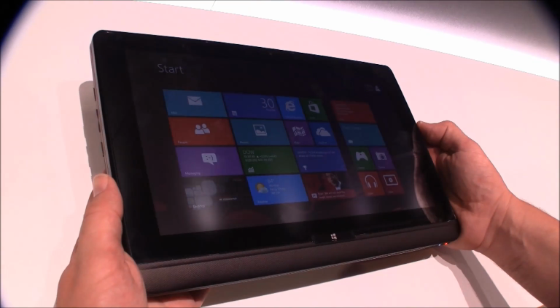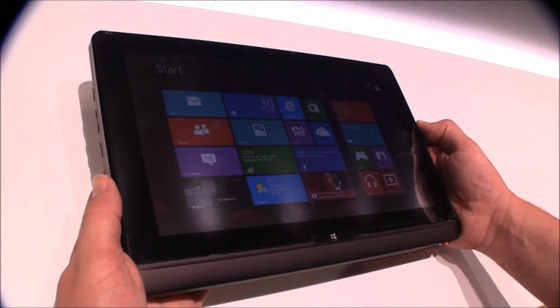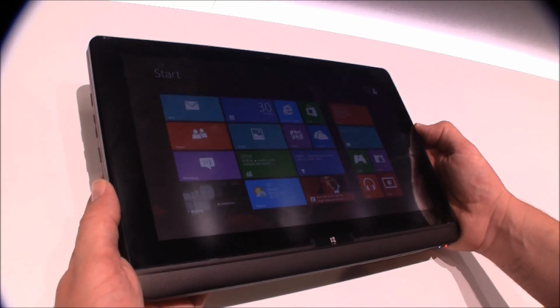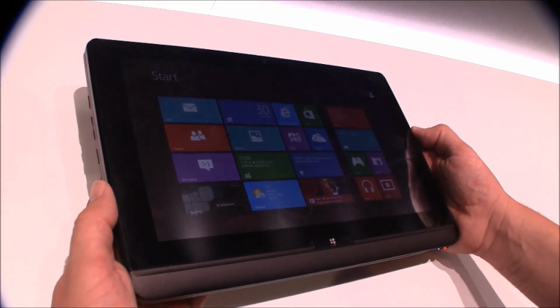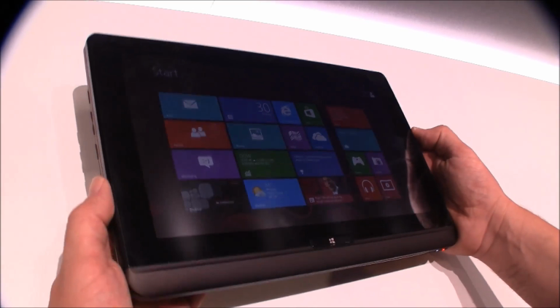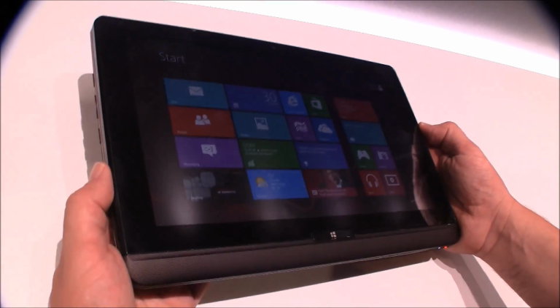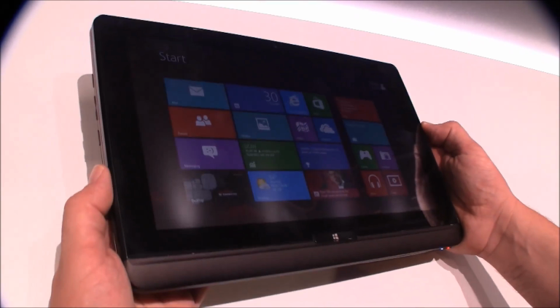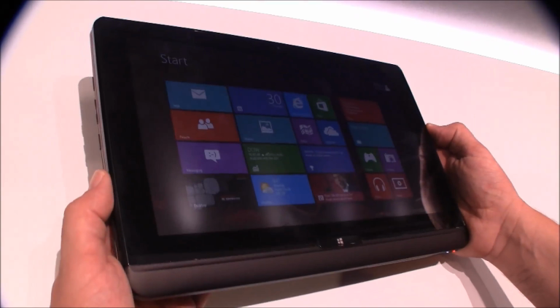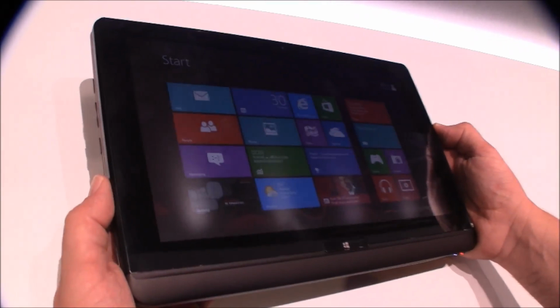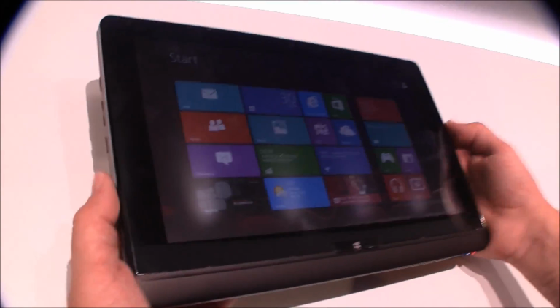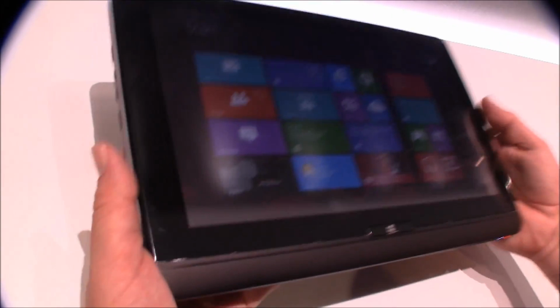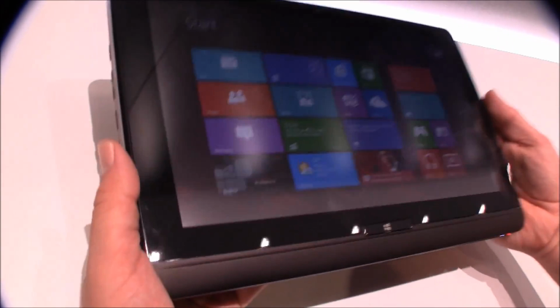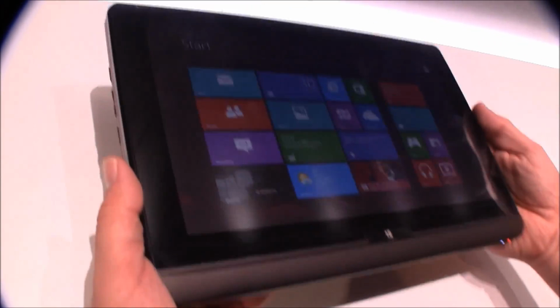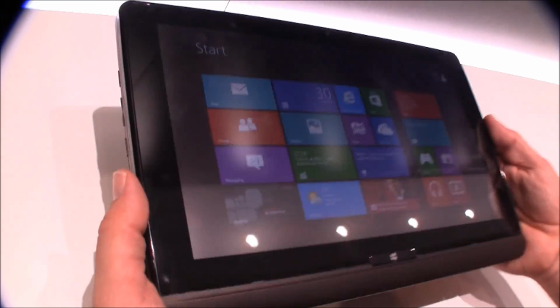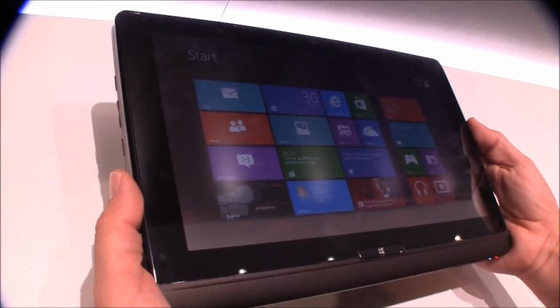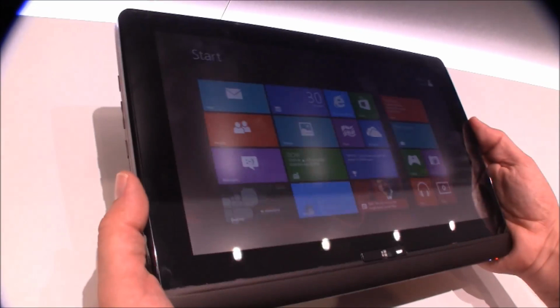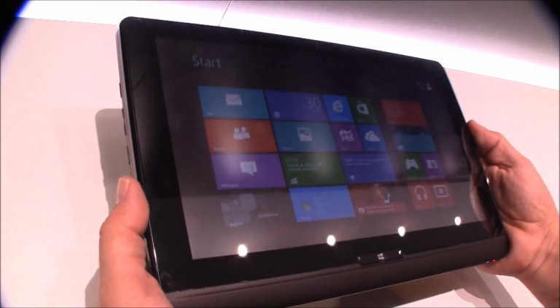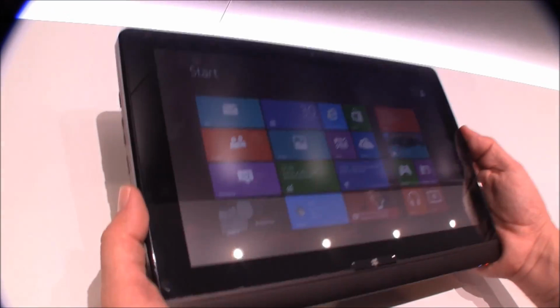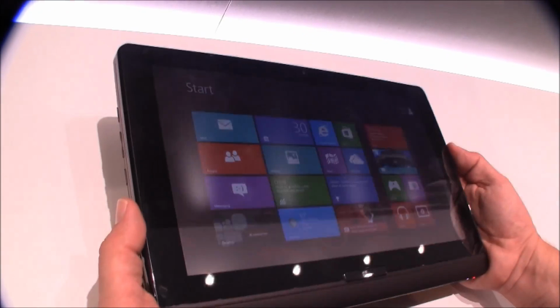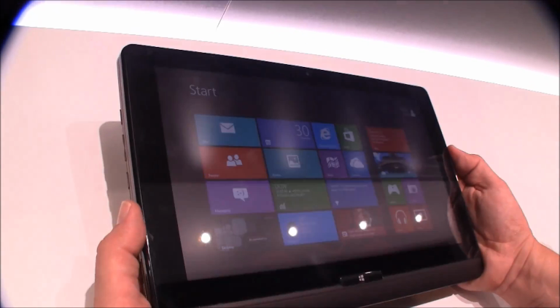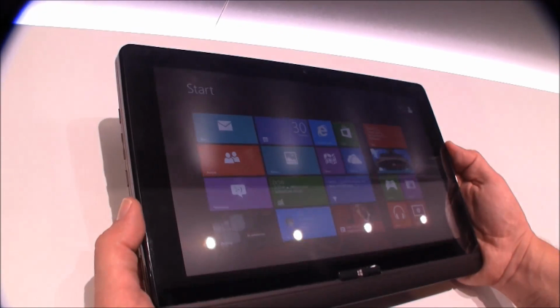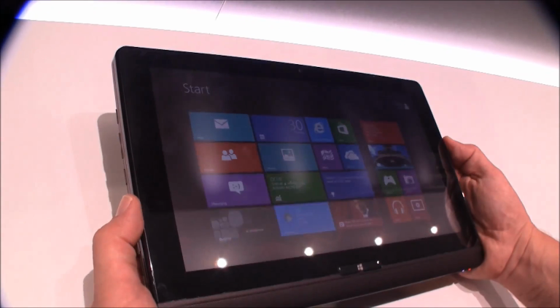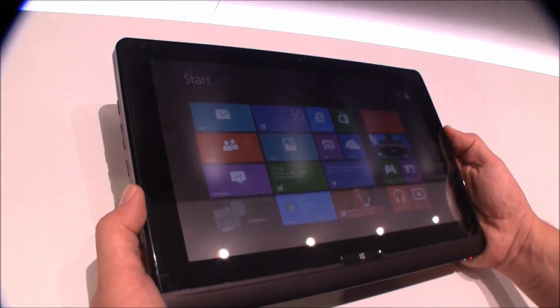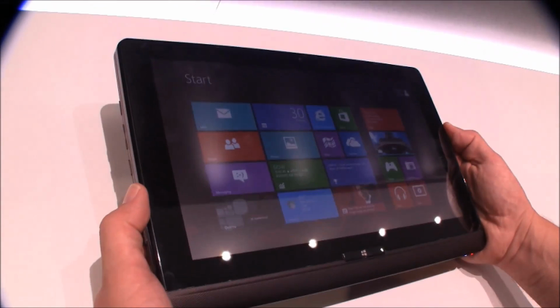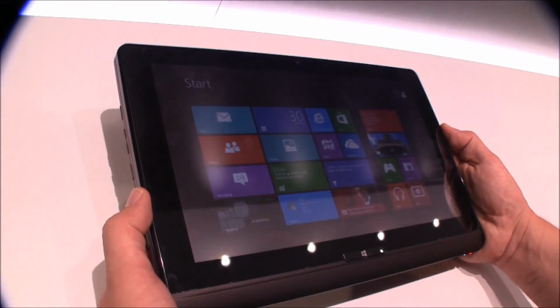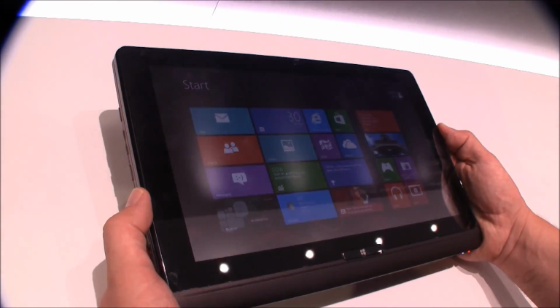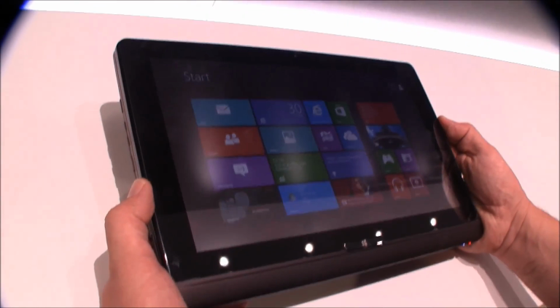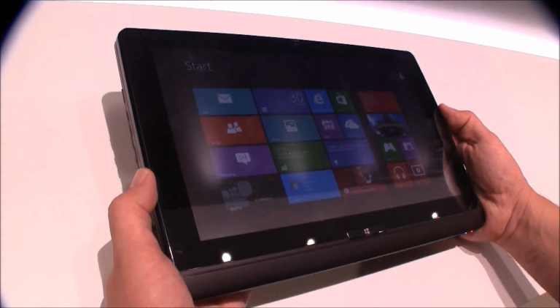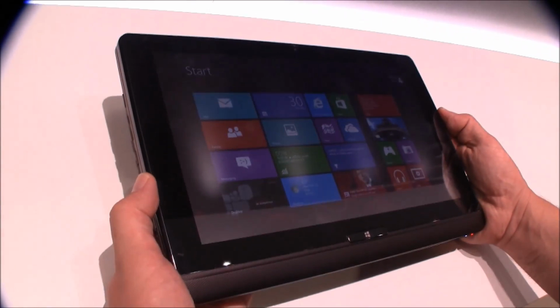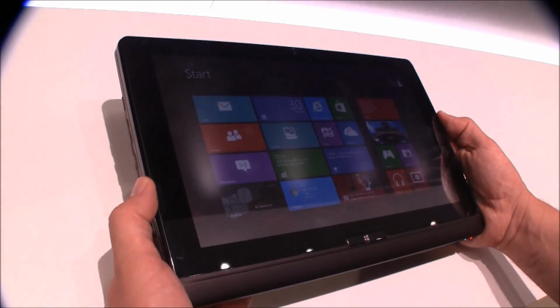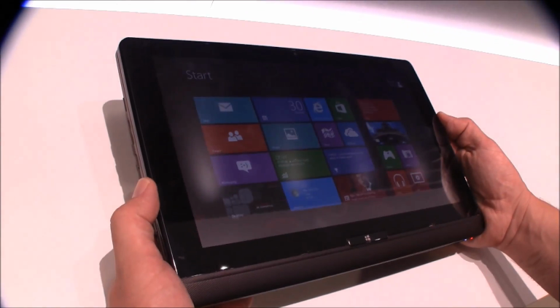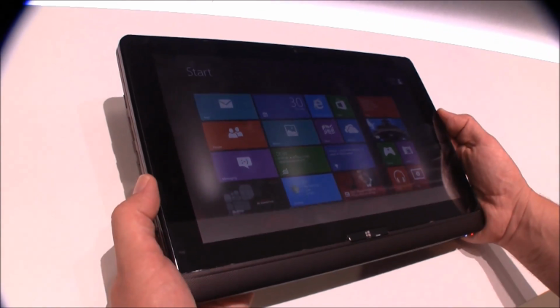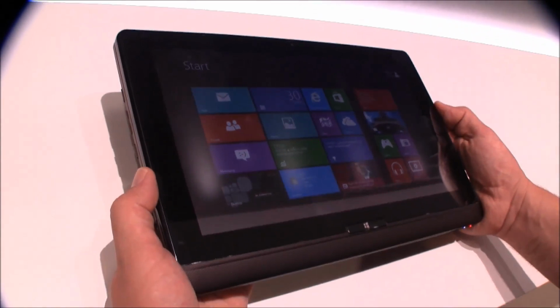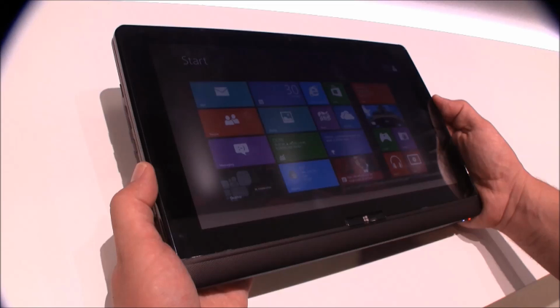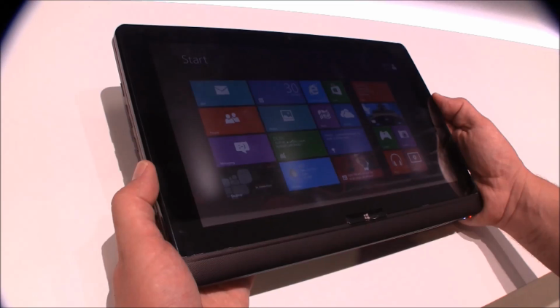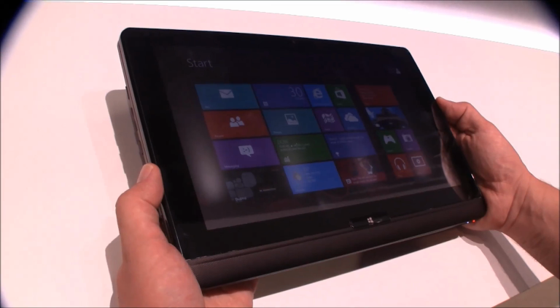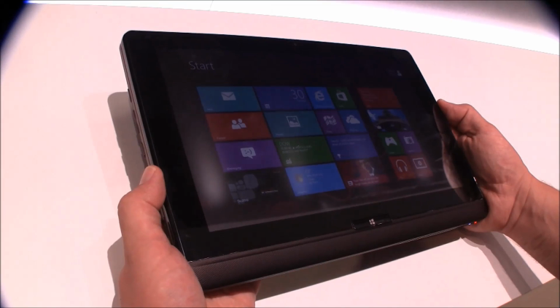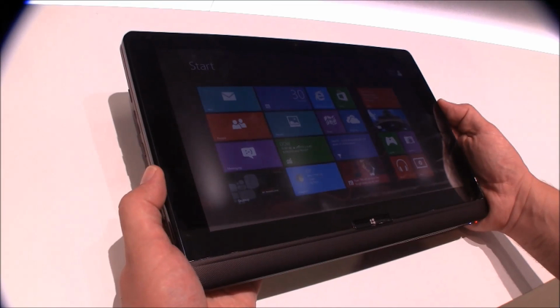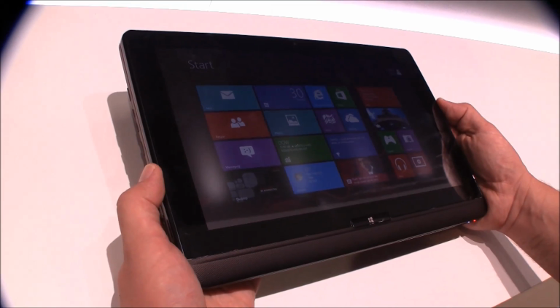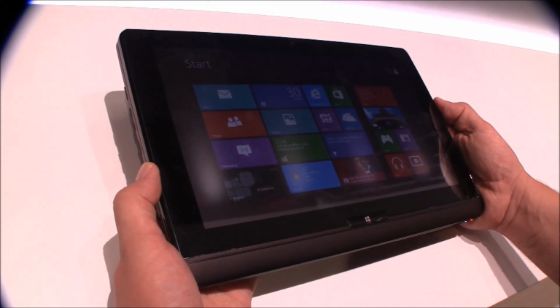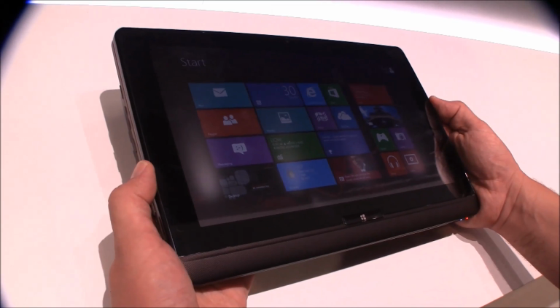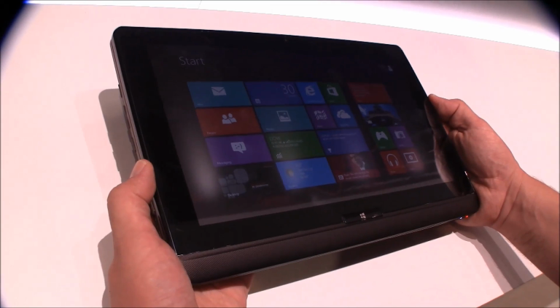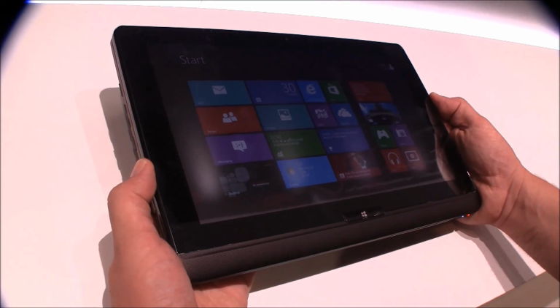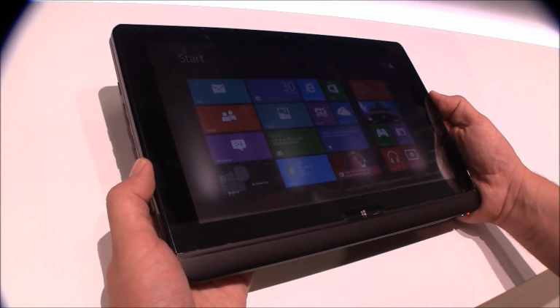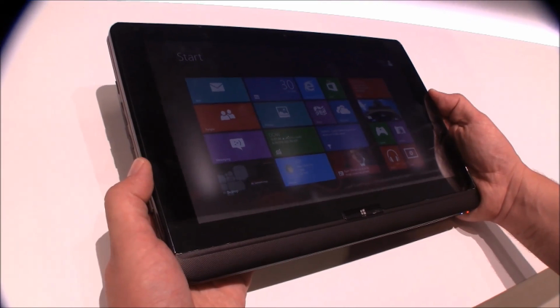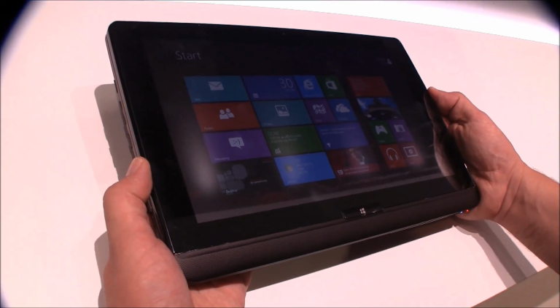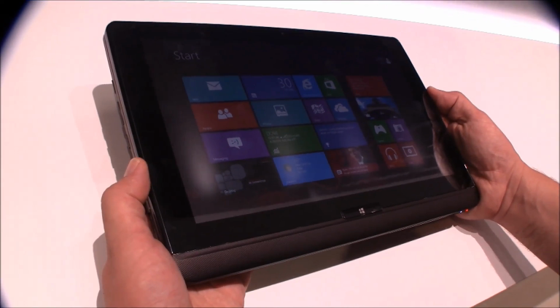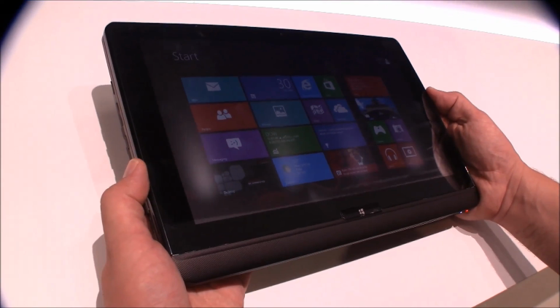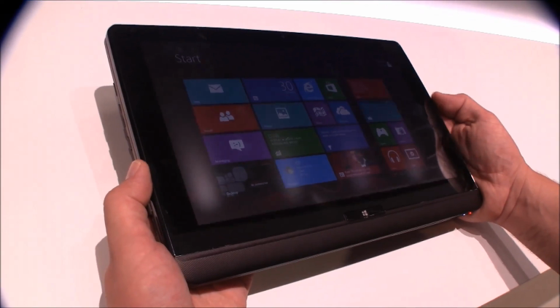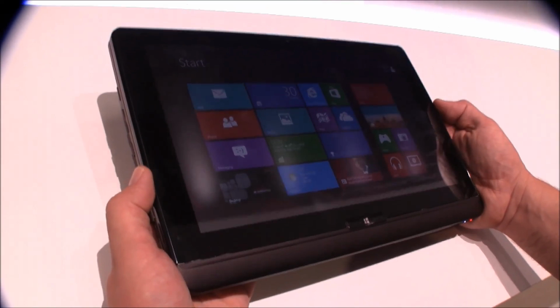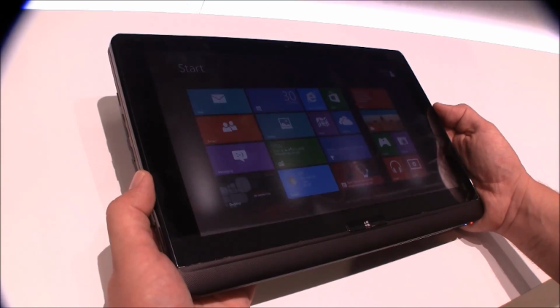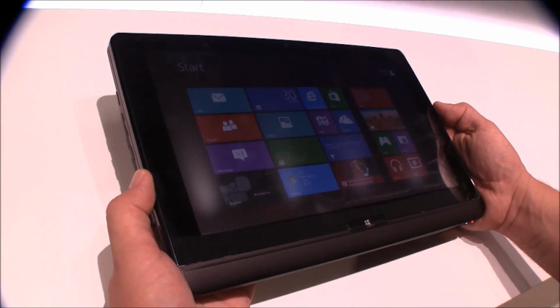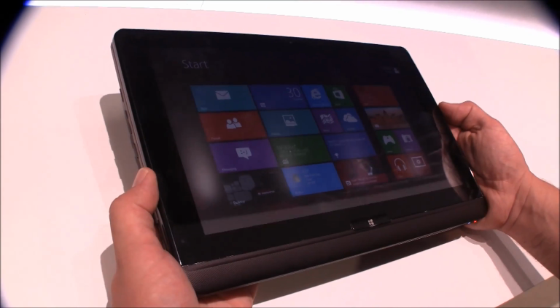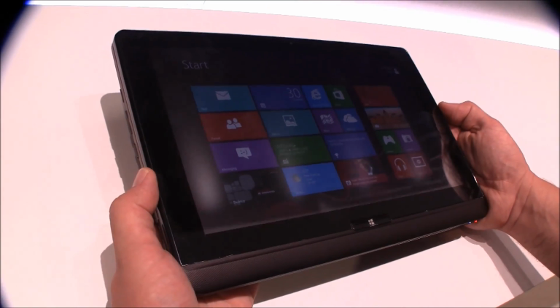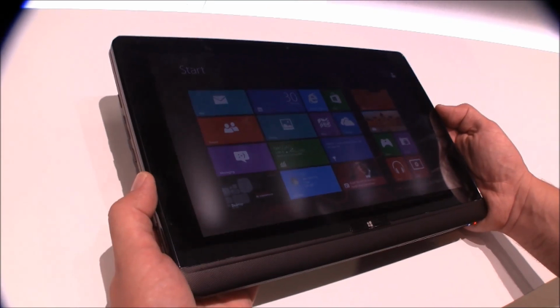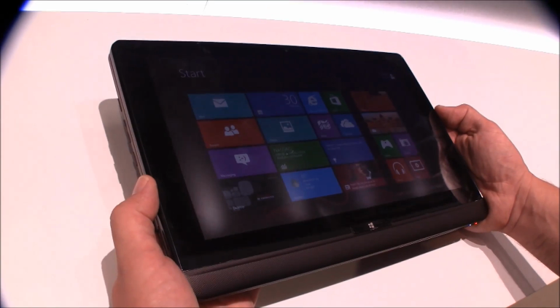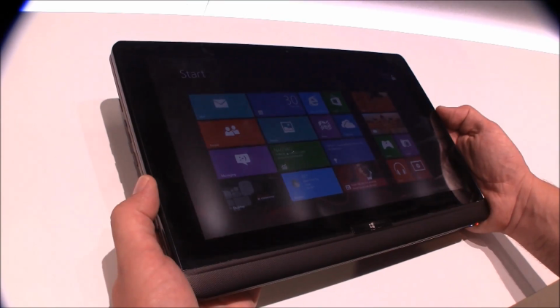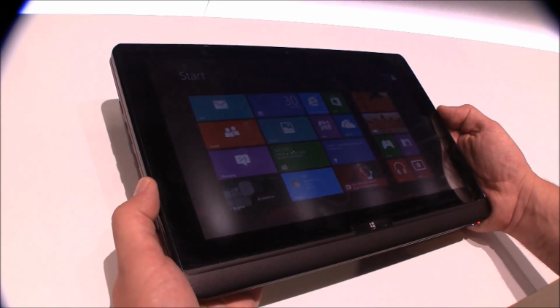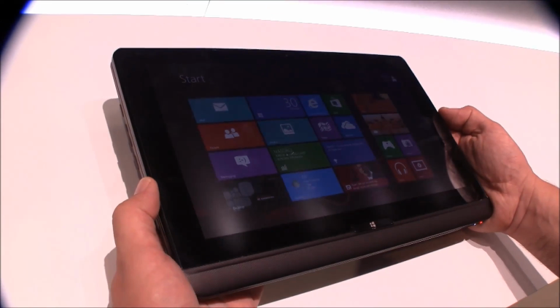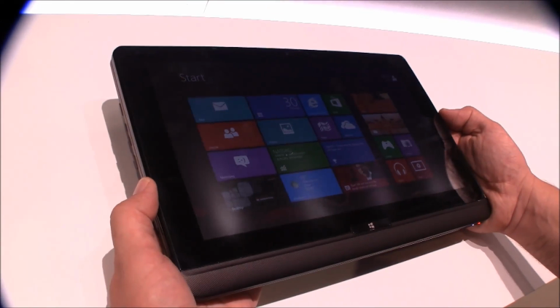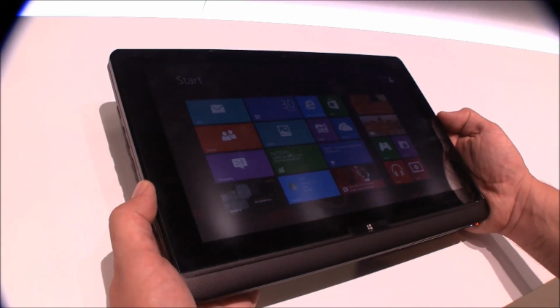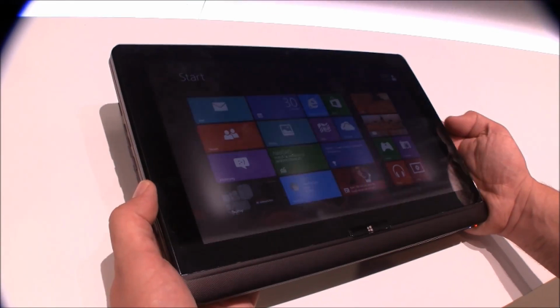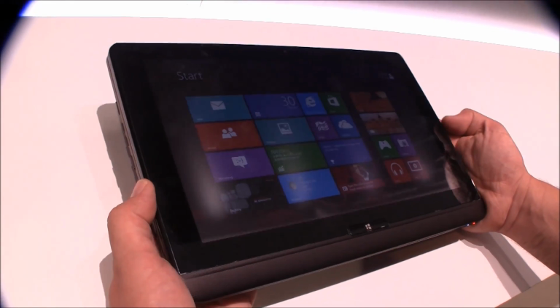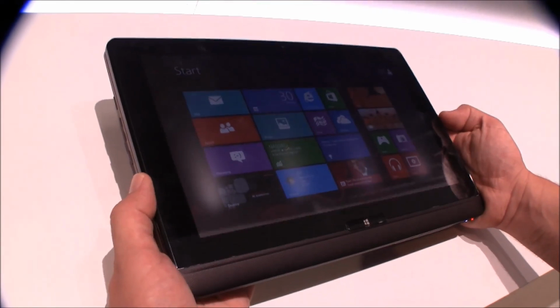It's a pretty light device — only 1.45kg and close to 21mm thick, although it is a slider tablet.